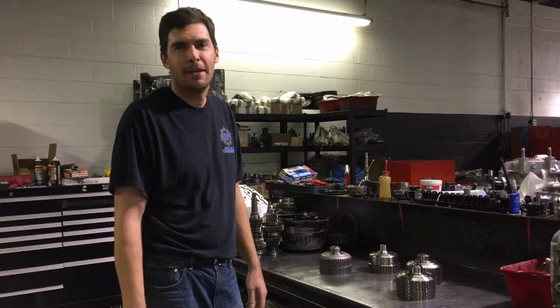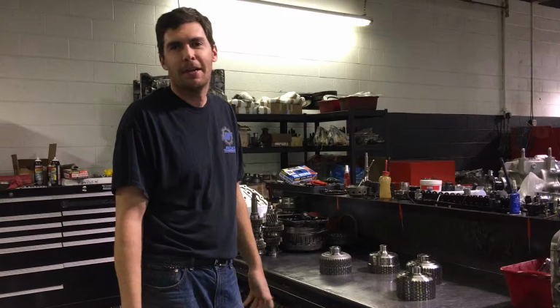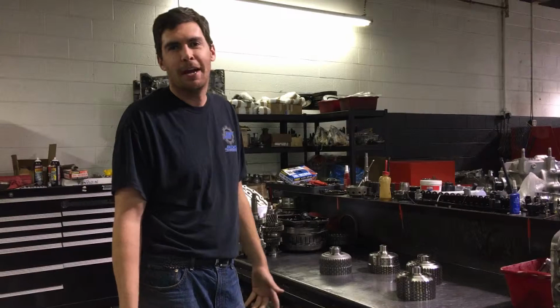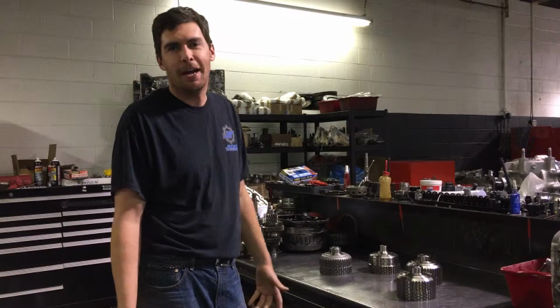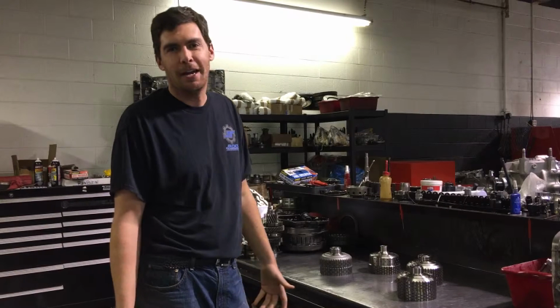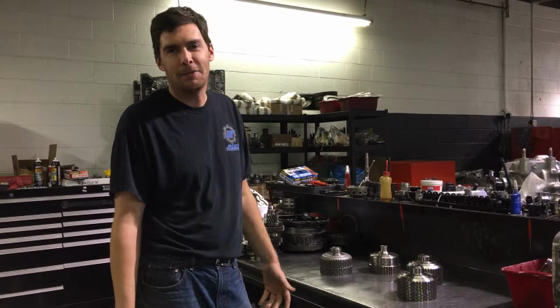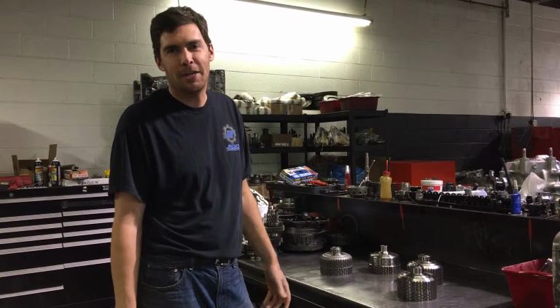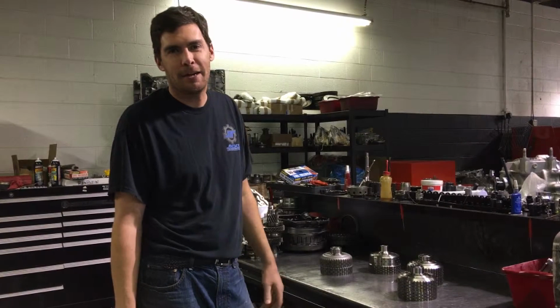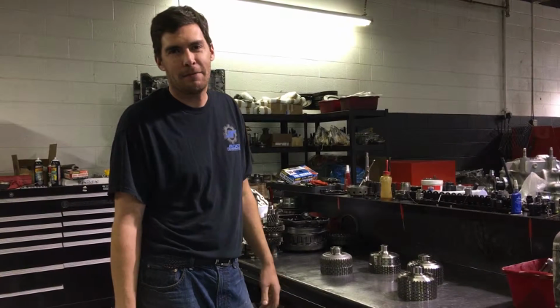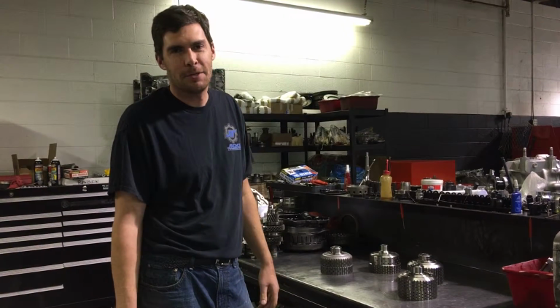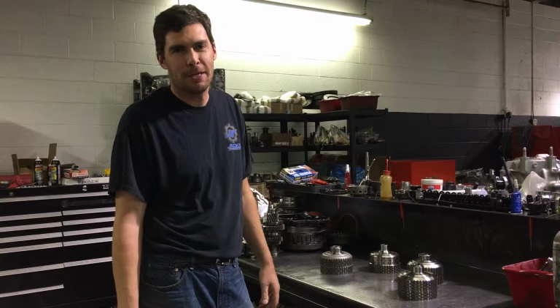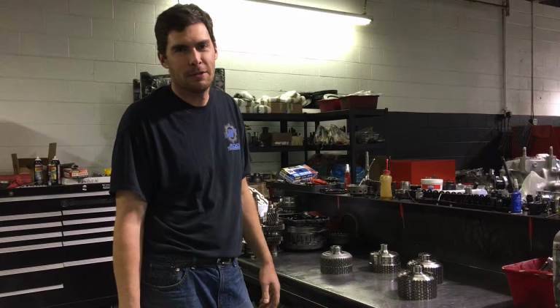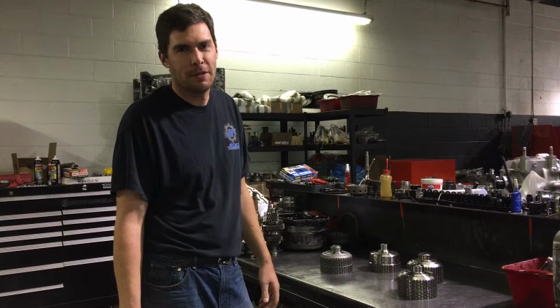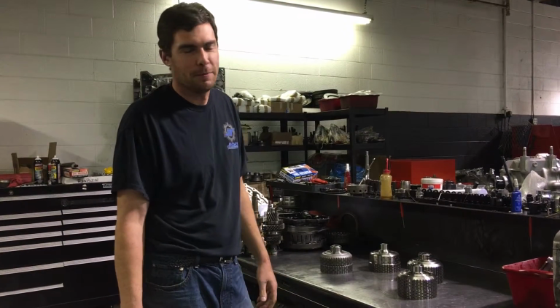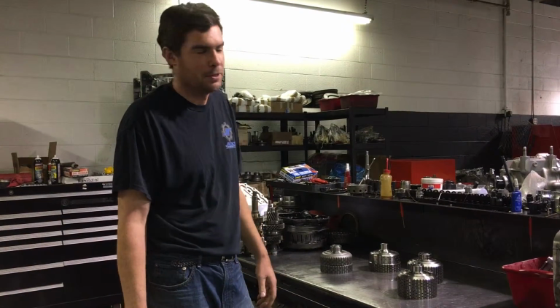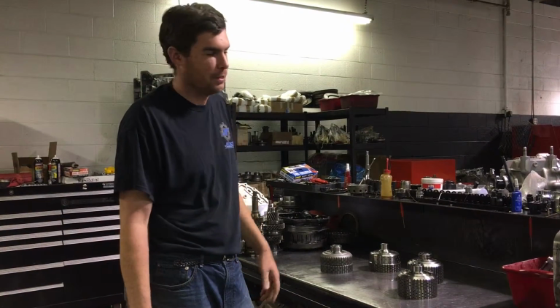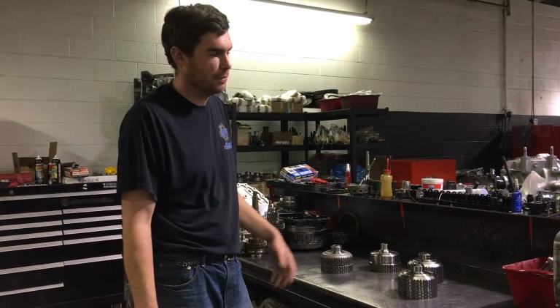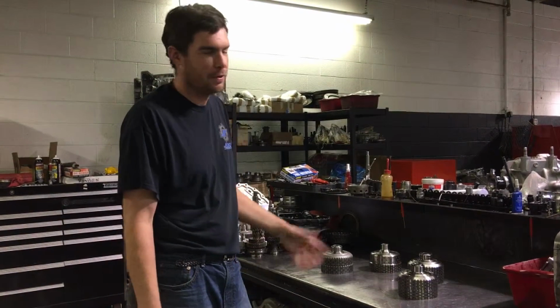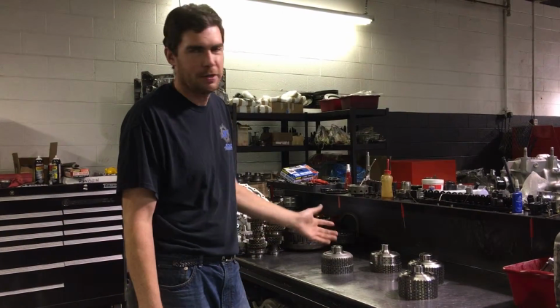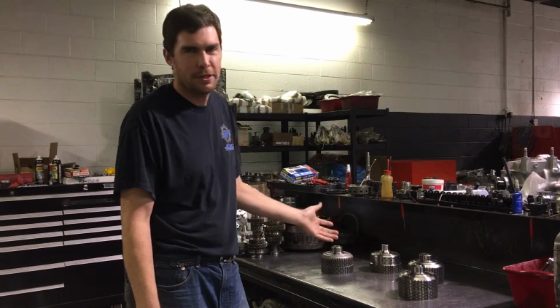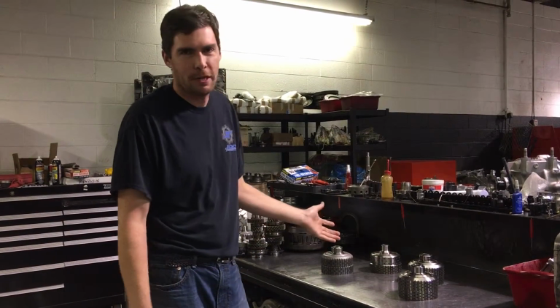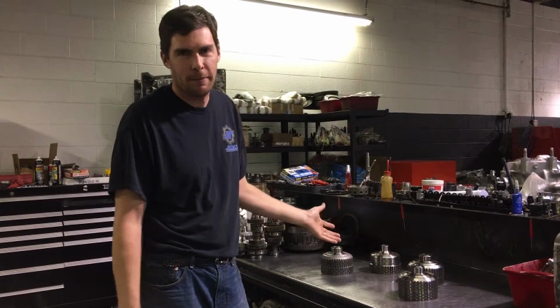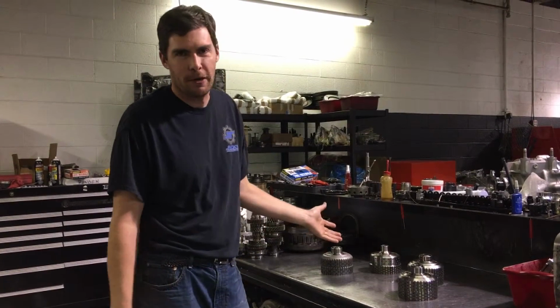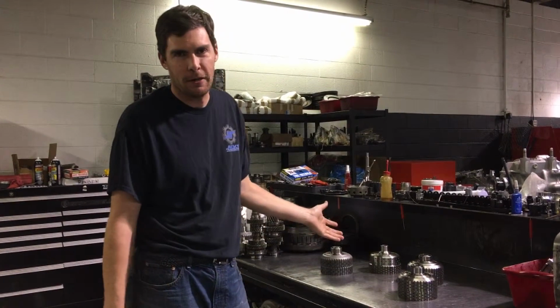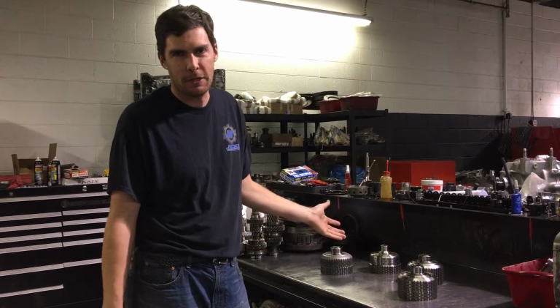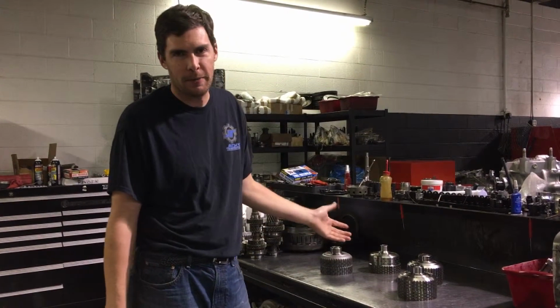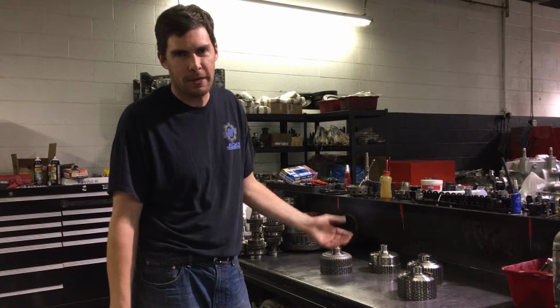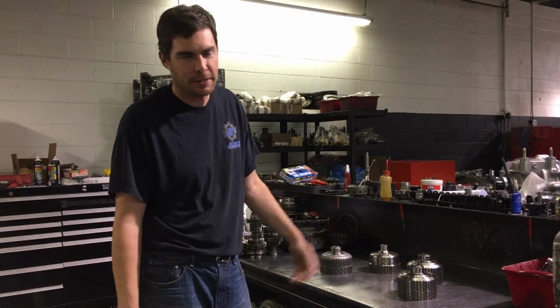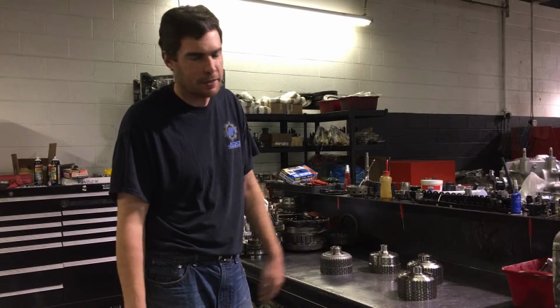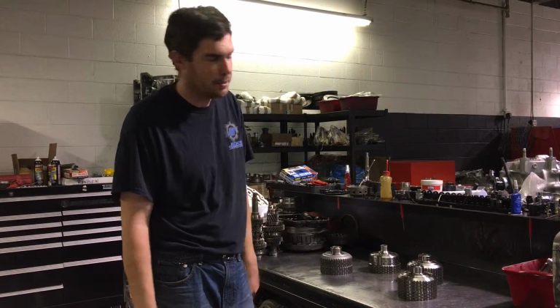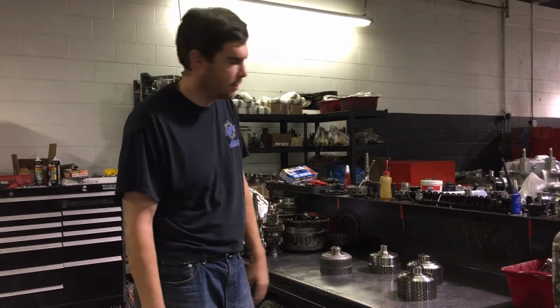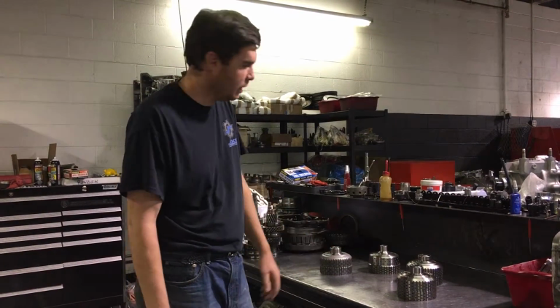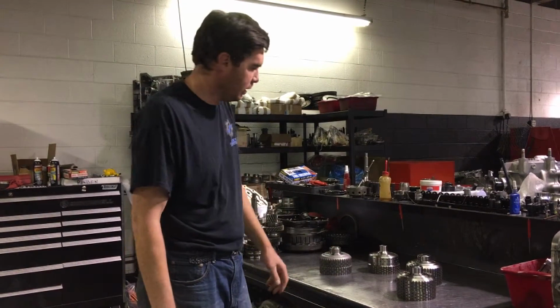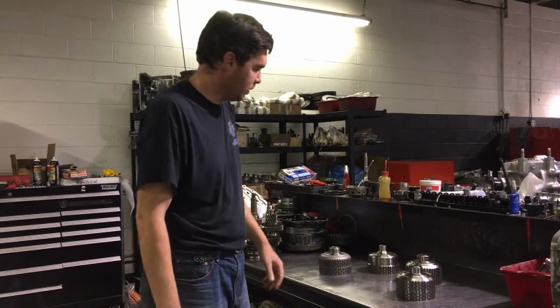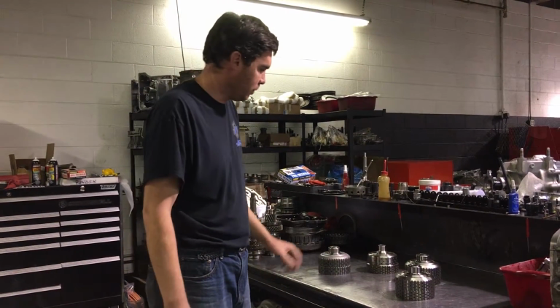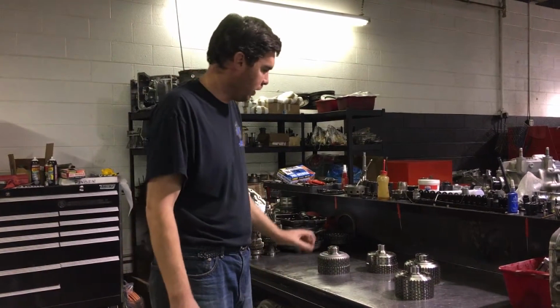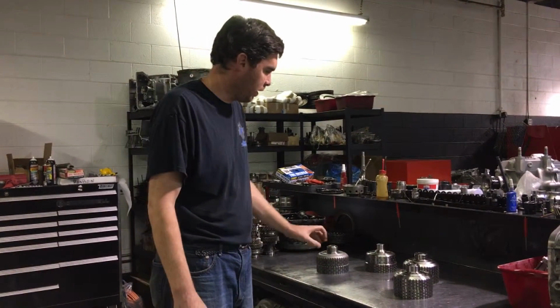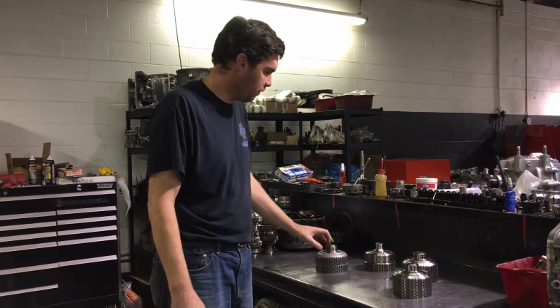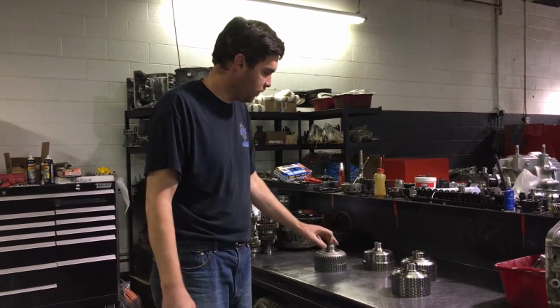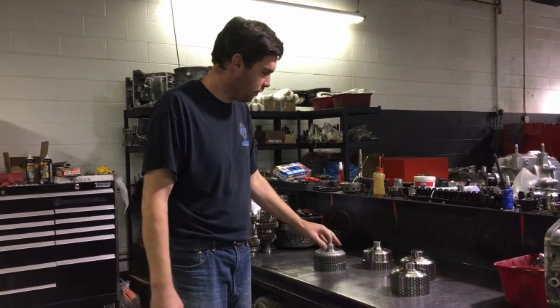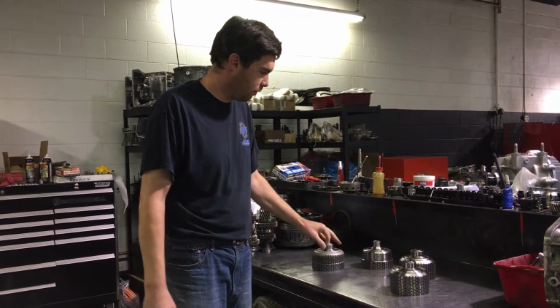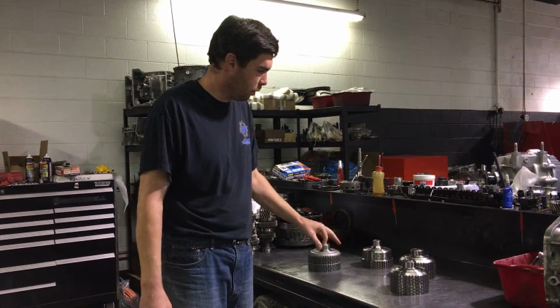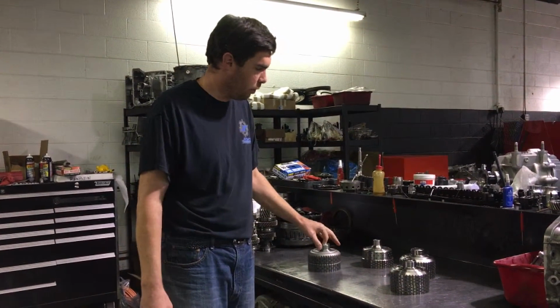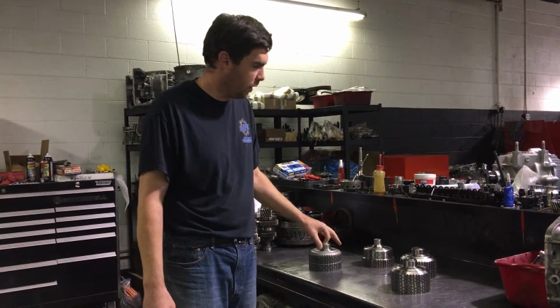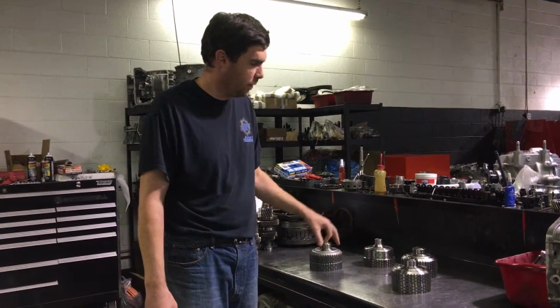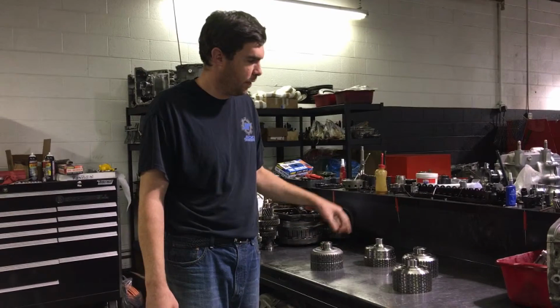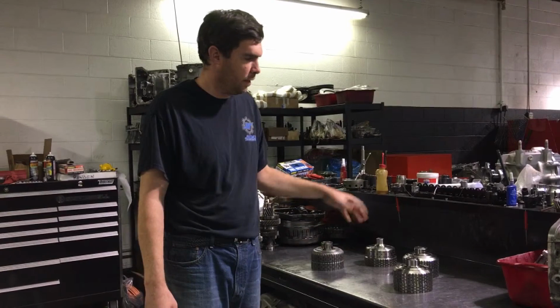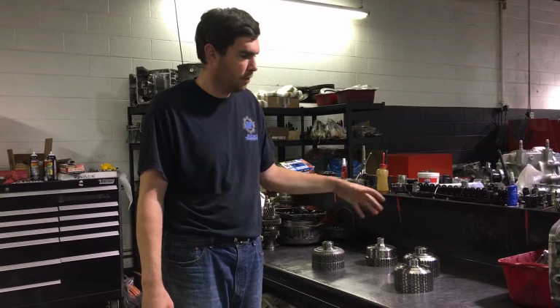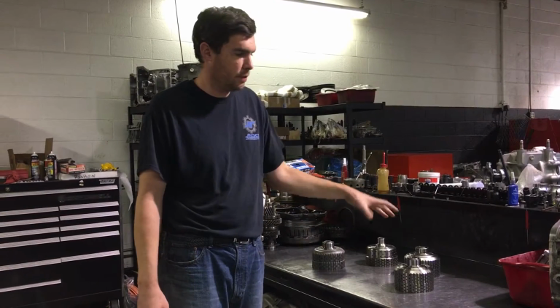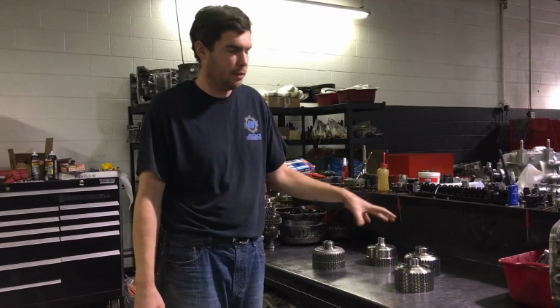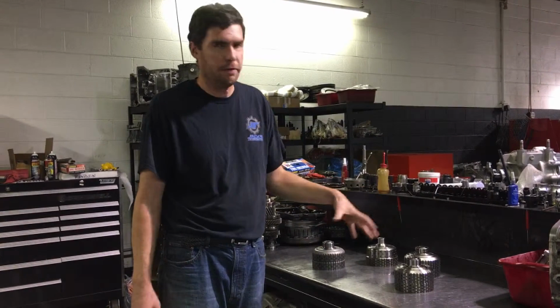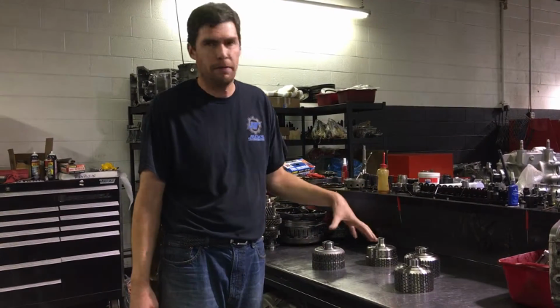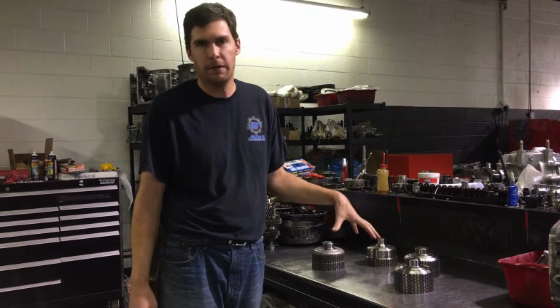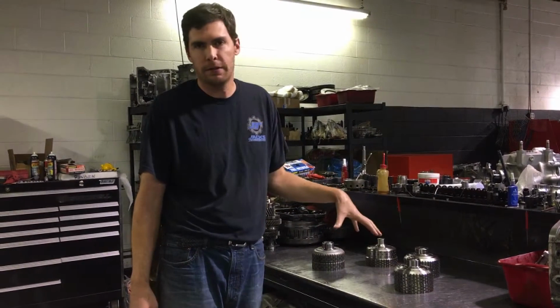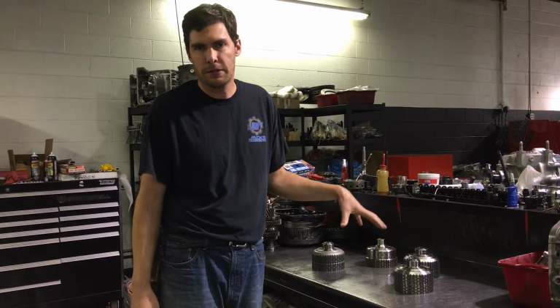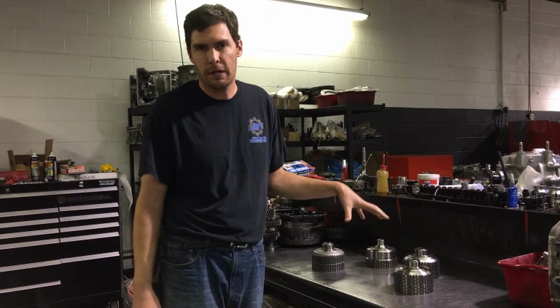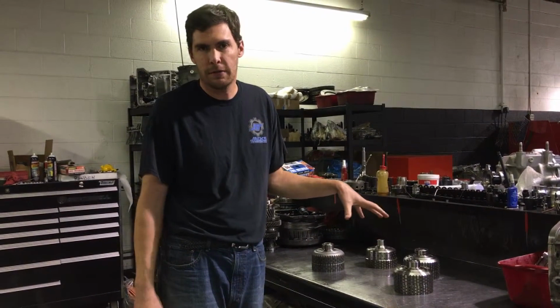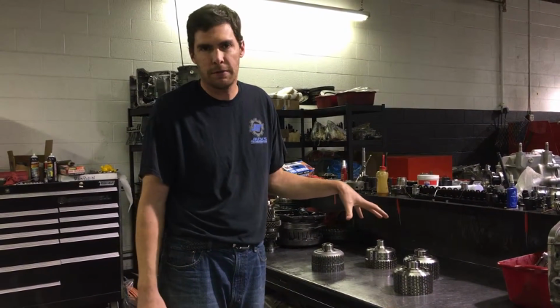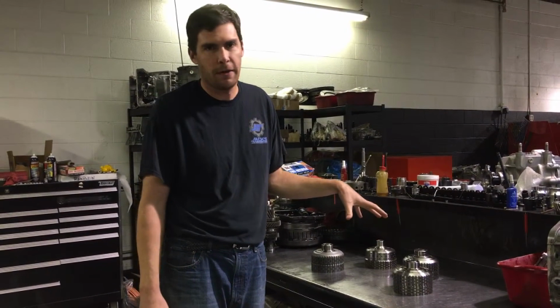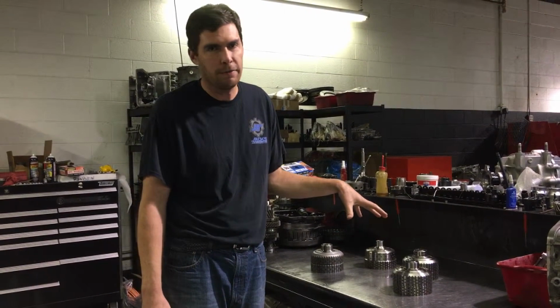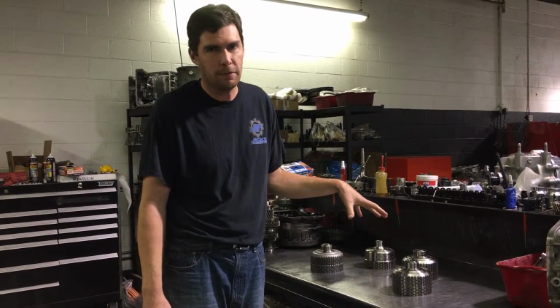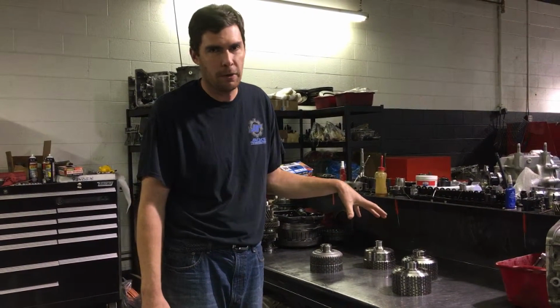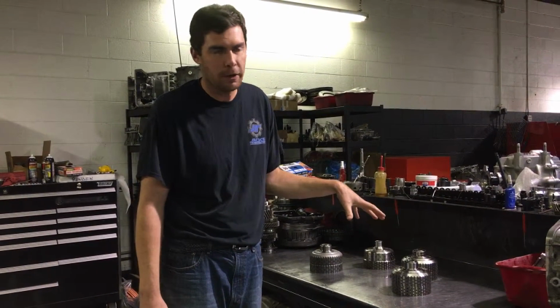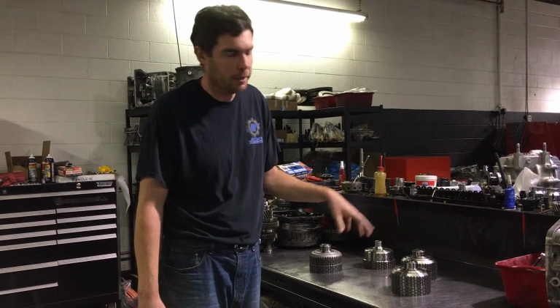Hi, I'm Jack from Jack's Transmissions. We're going to talk about clutch baskets. We have everything from OEM here to different styles of aftermarket.